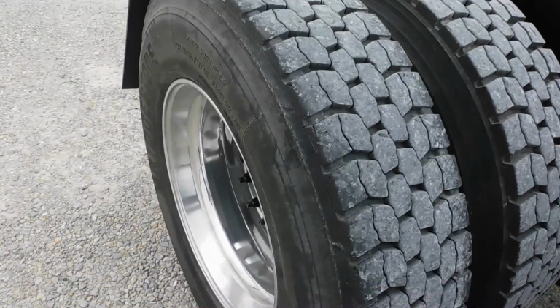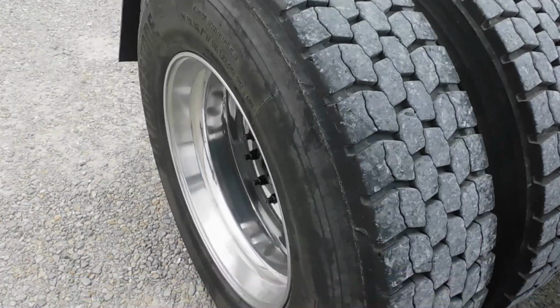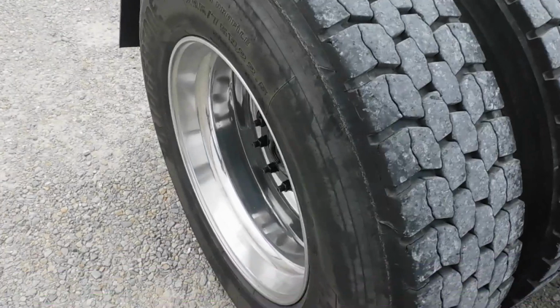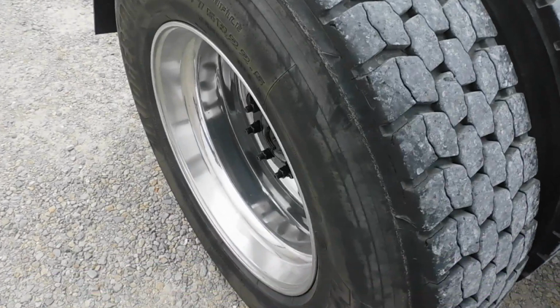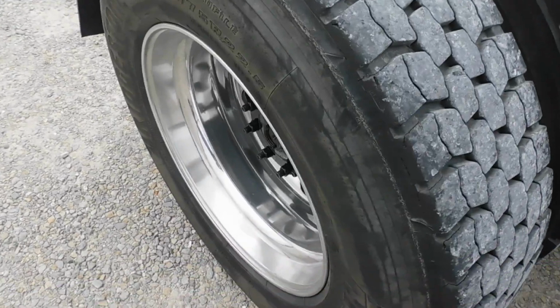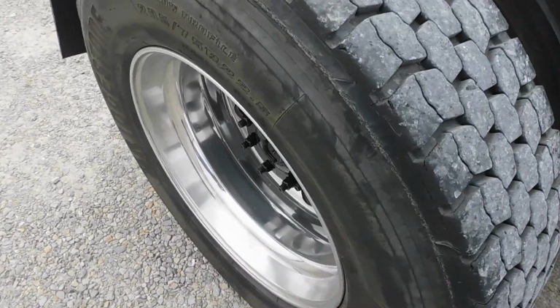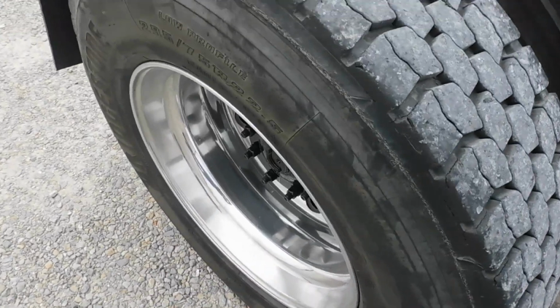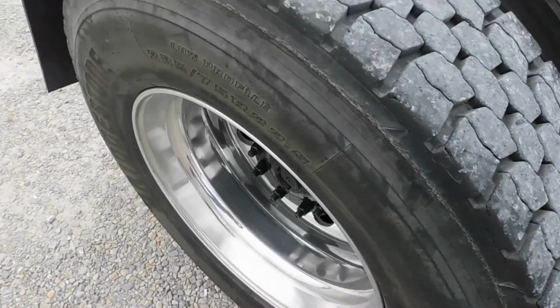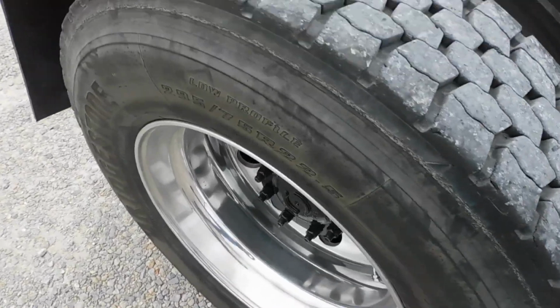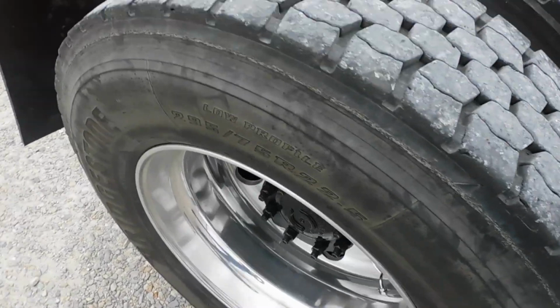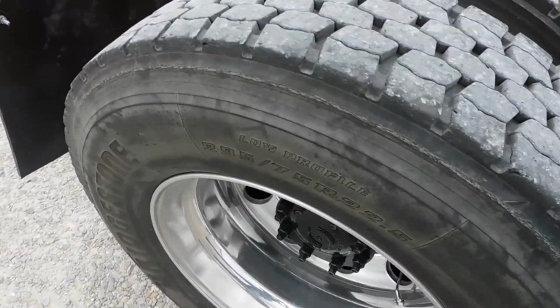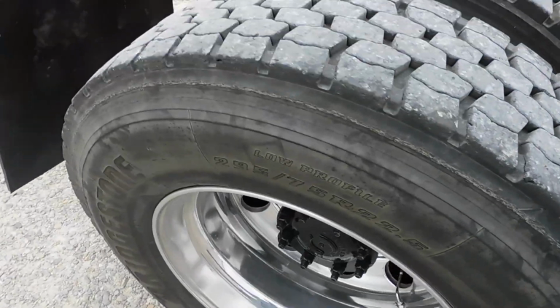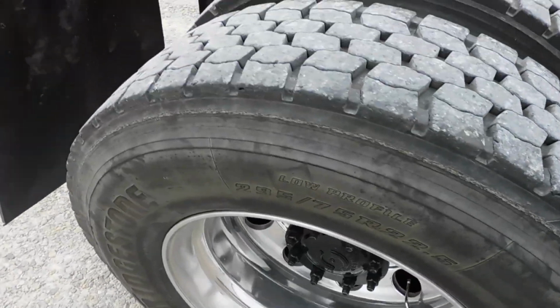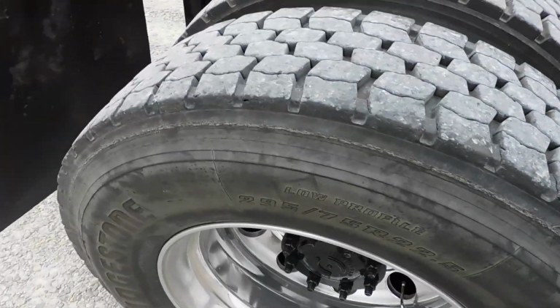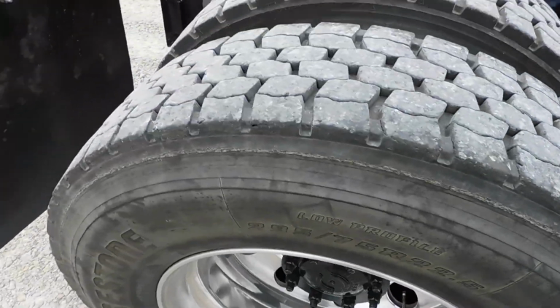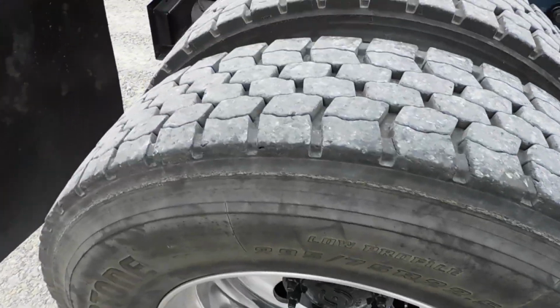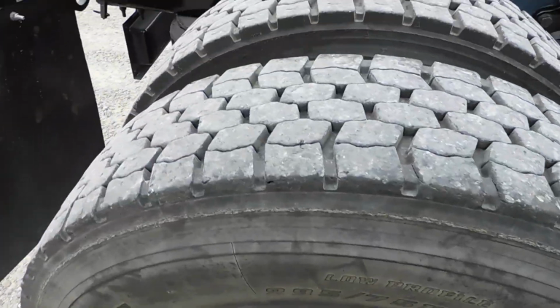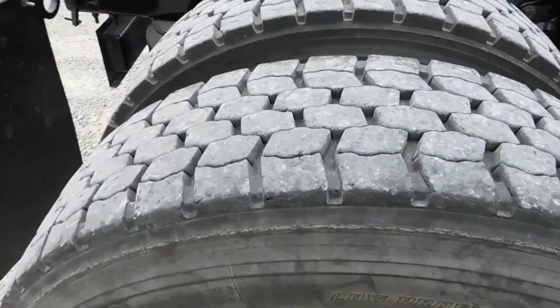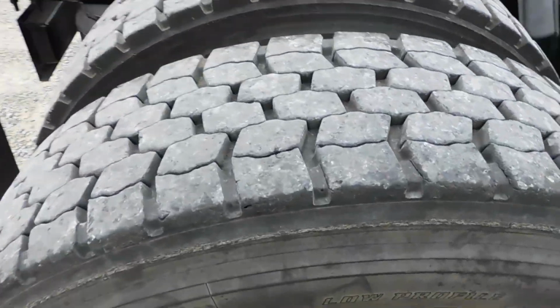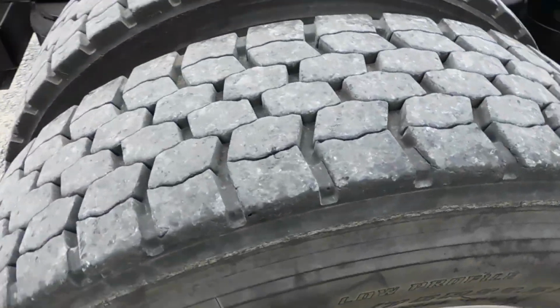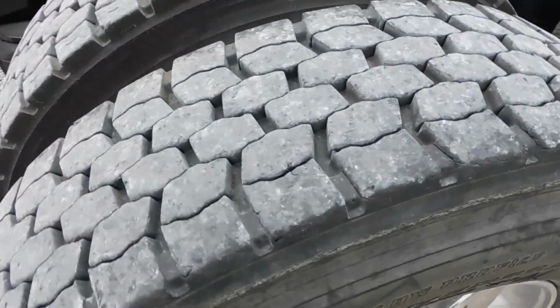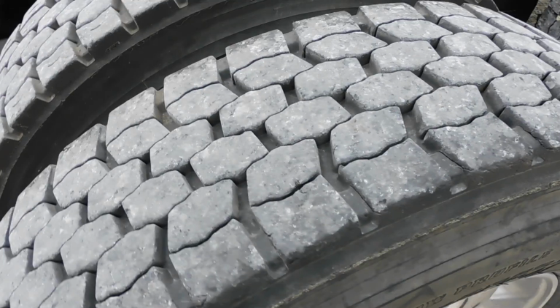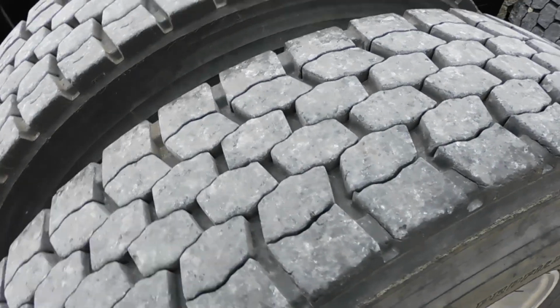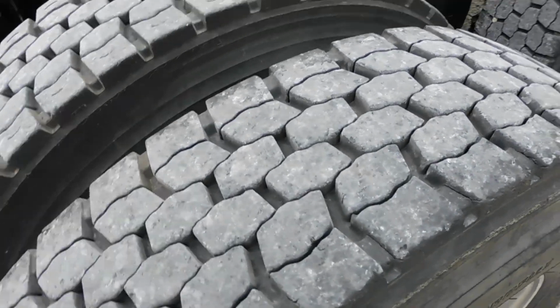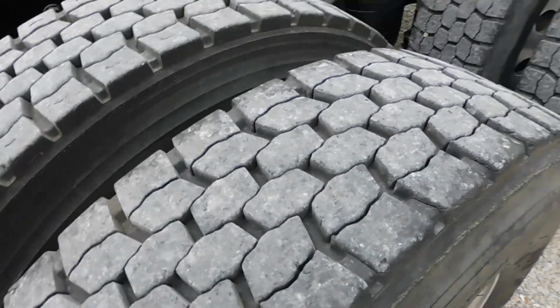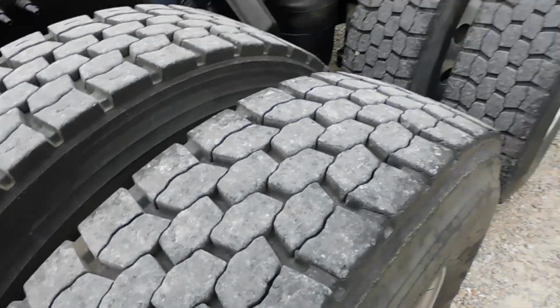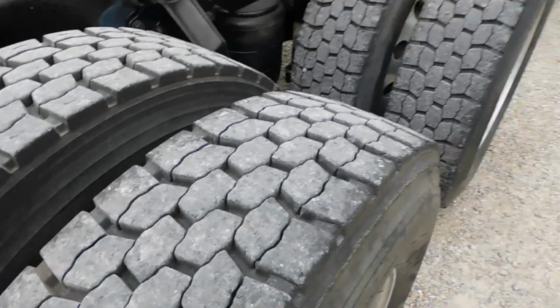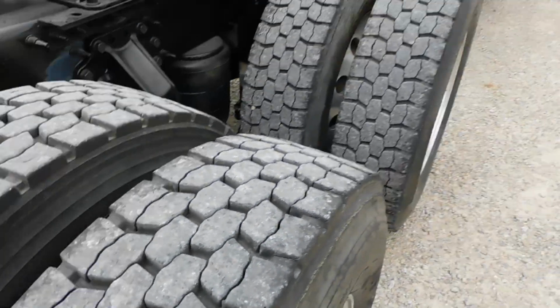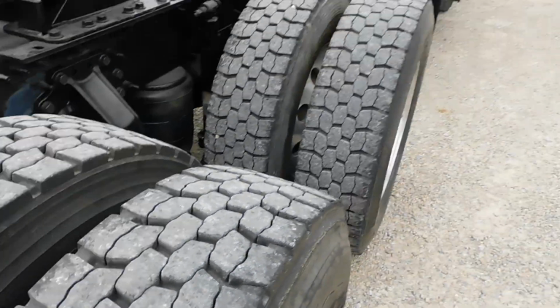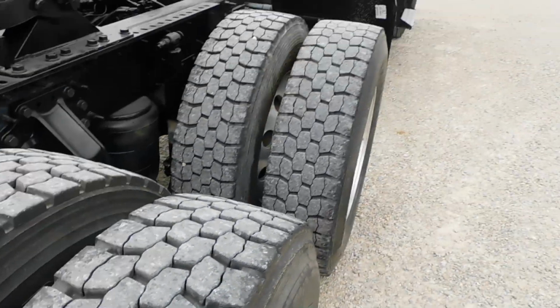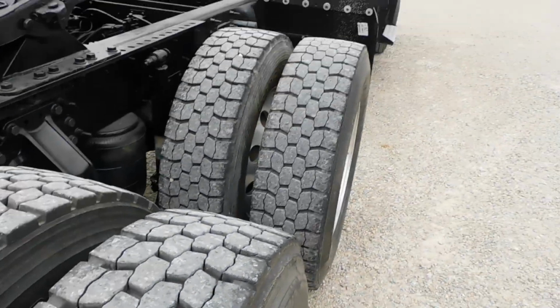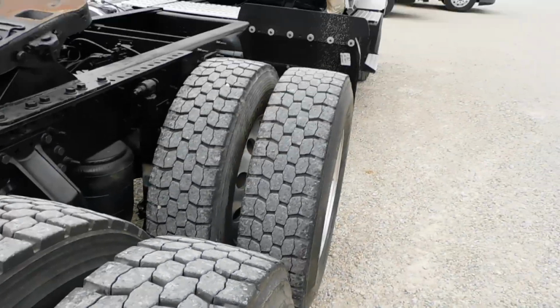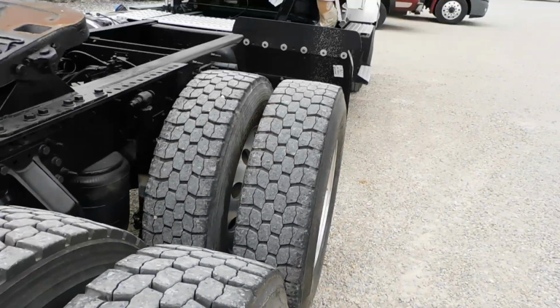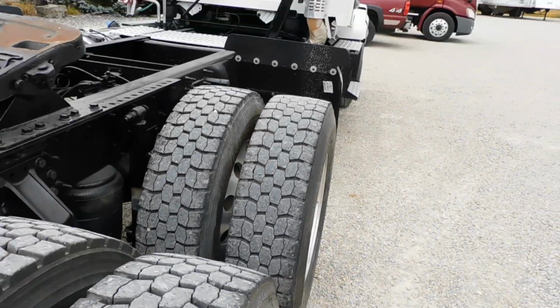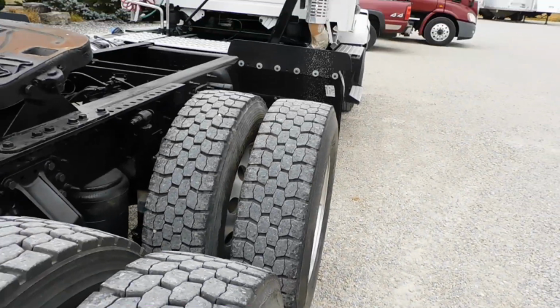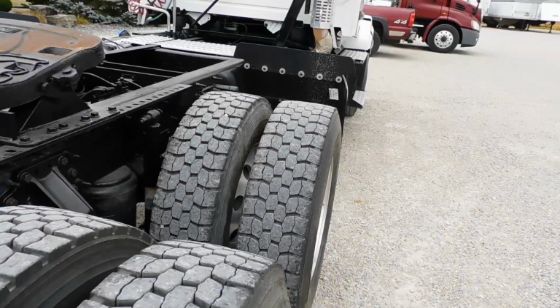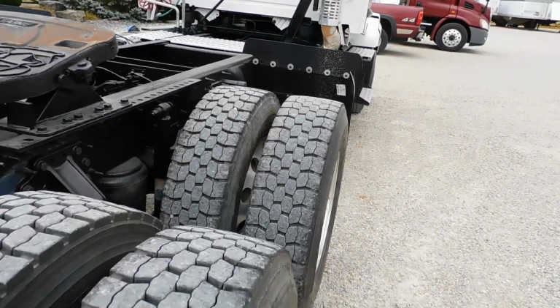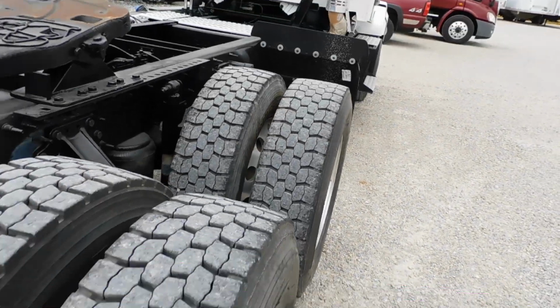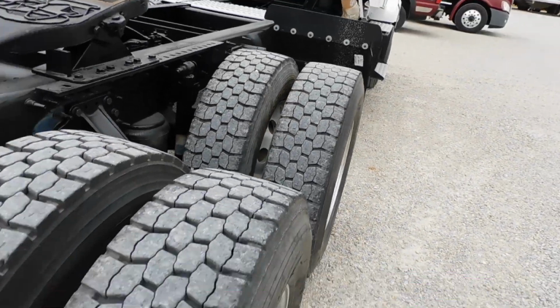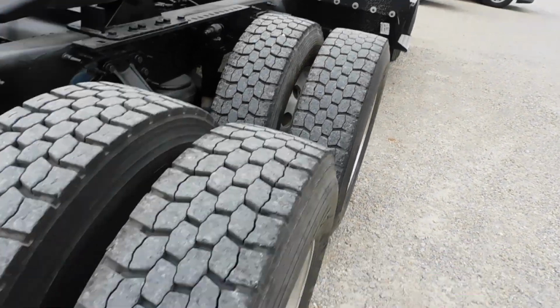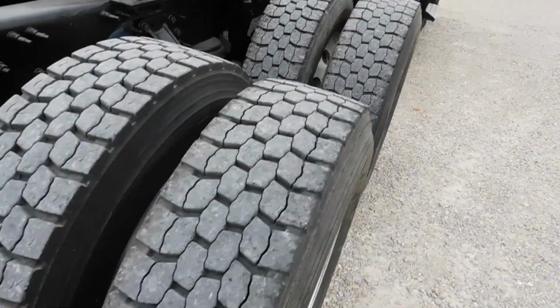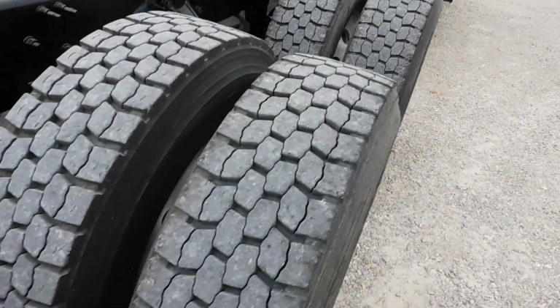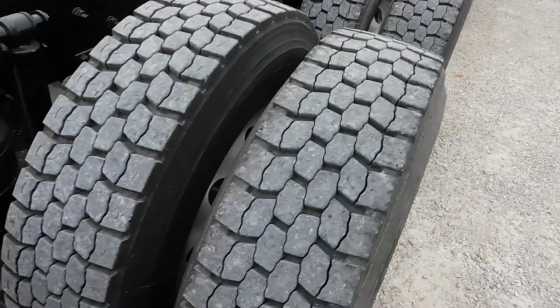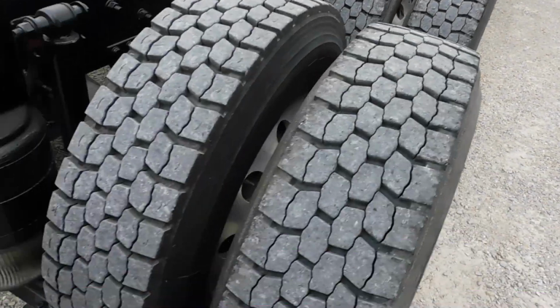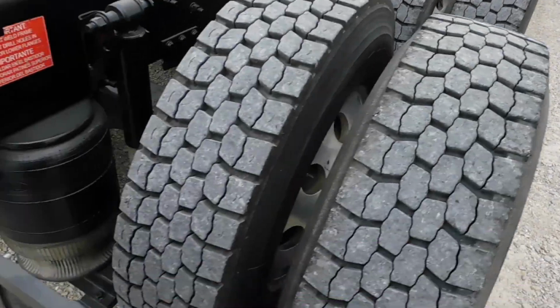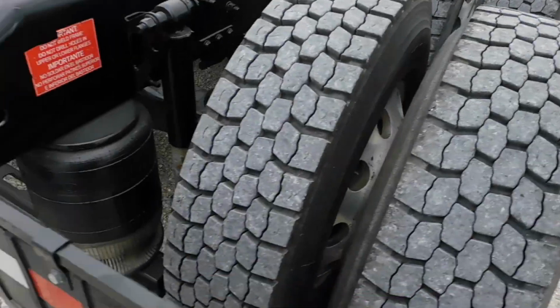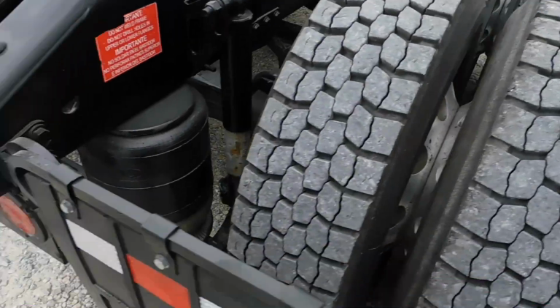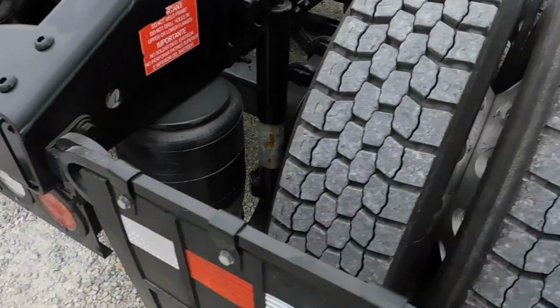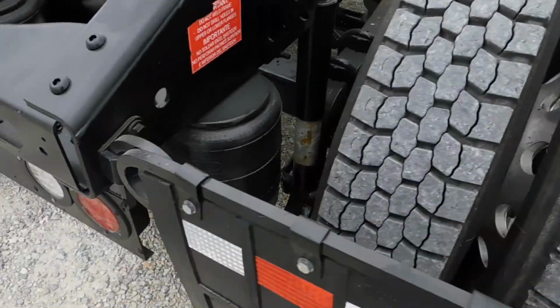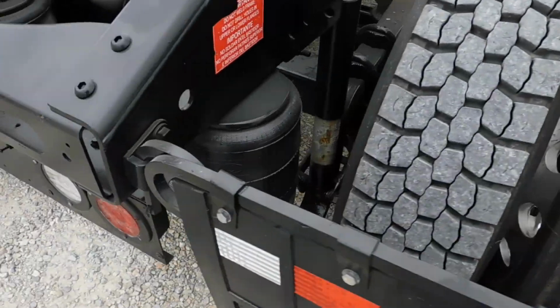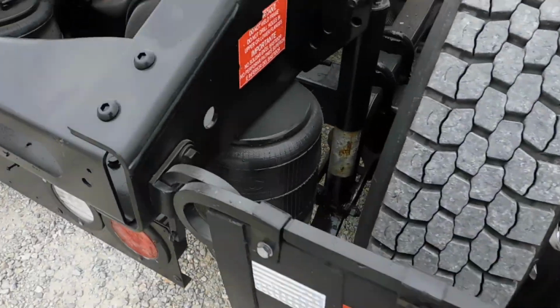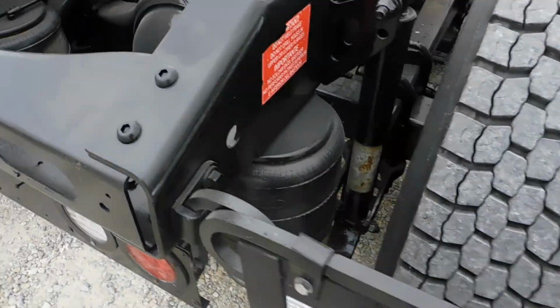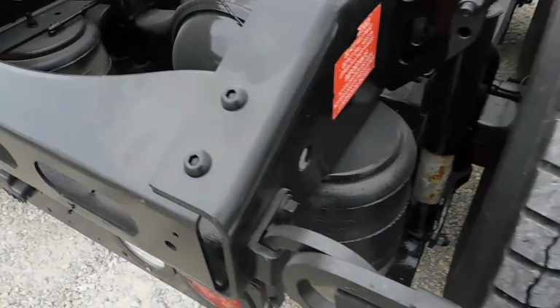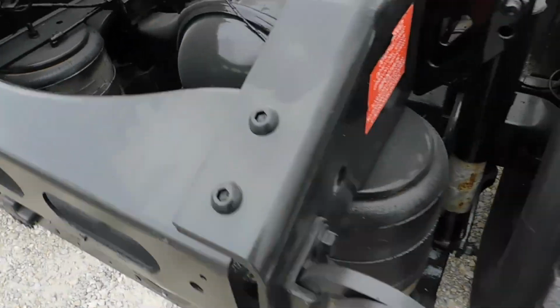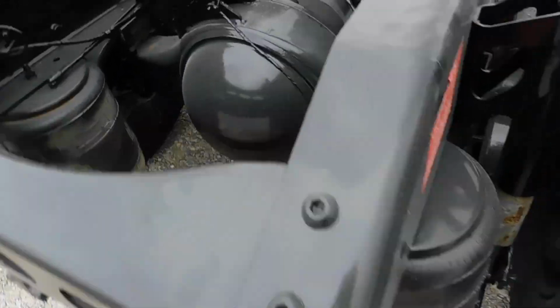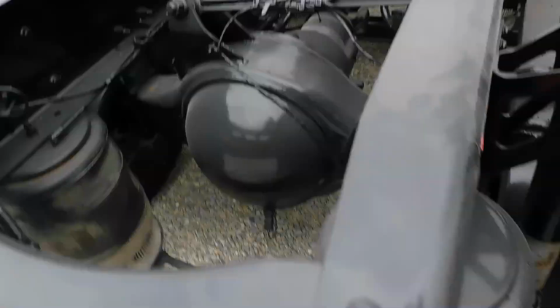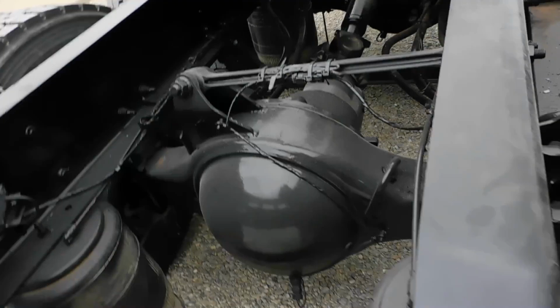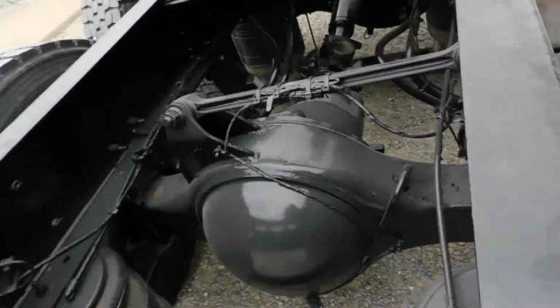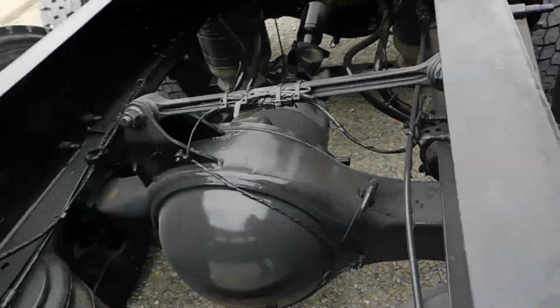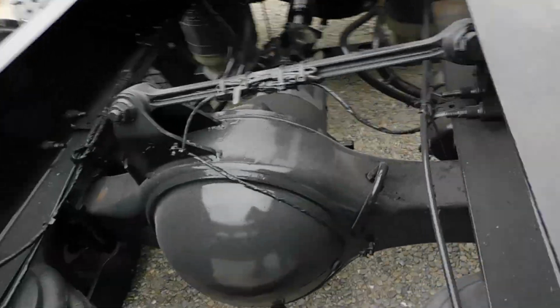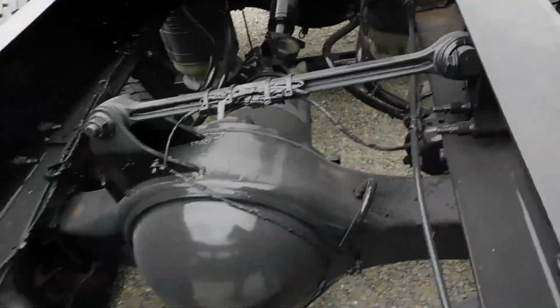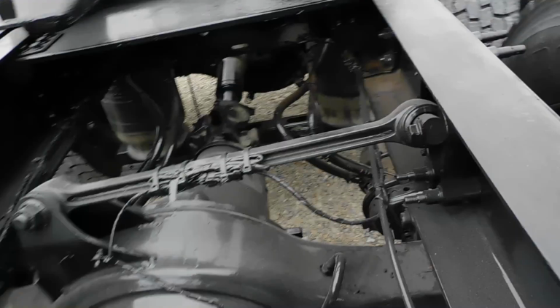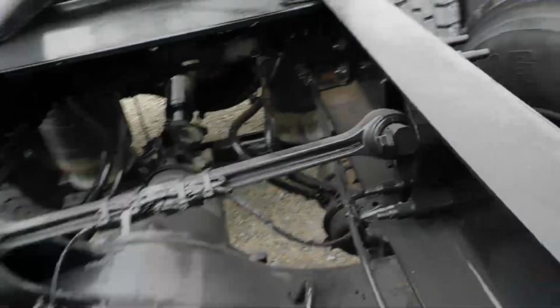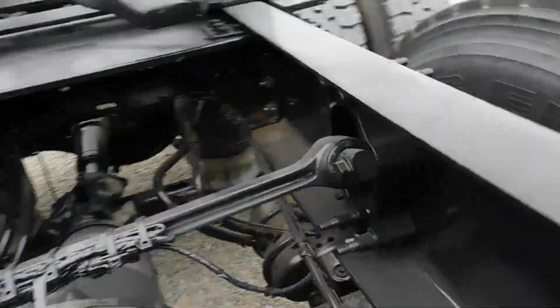Good brakes, good wheels, good rubber. I'll show you the brakes.